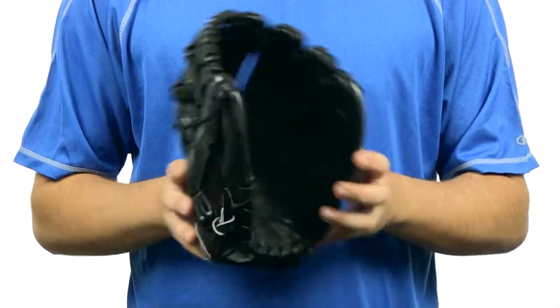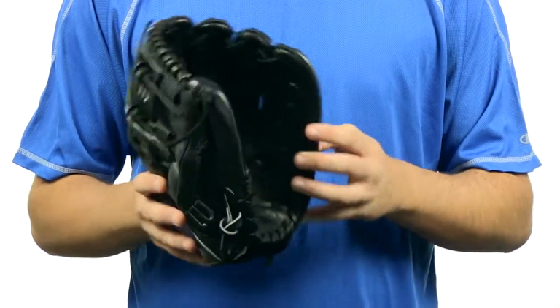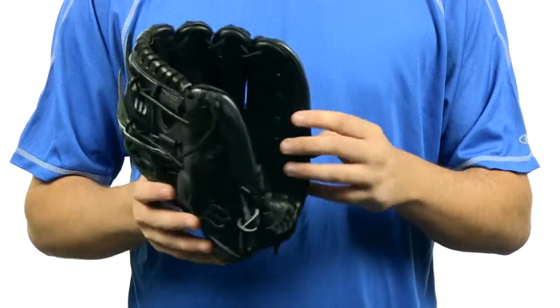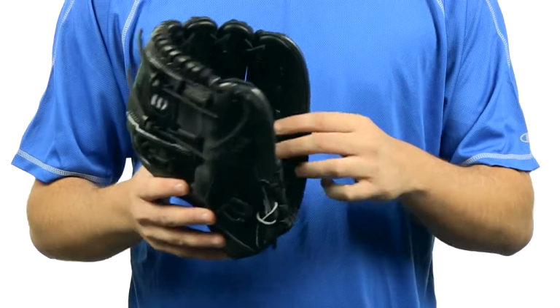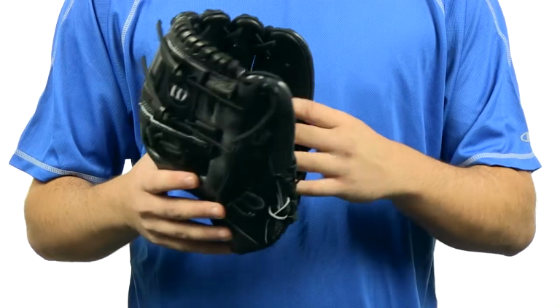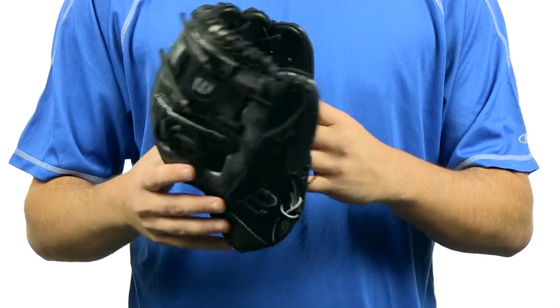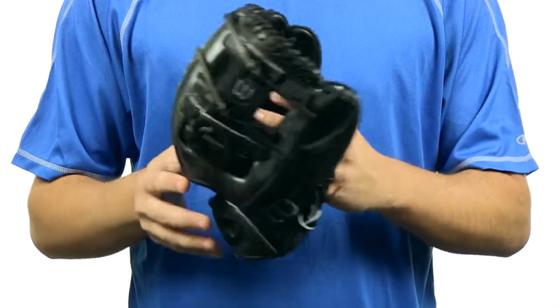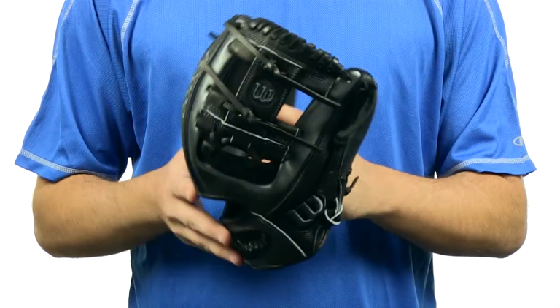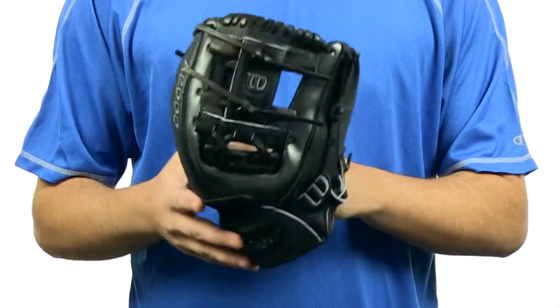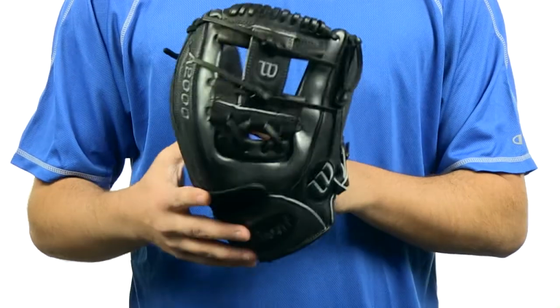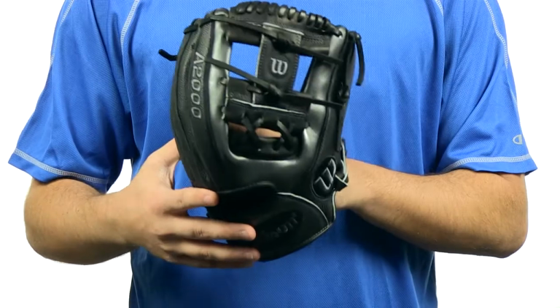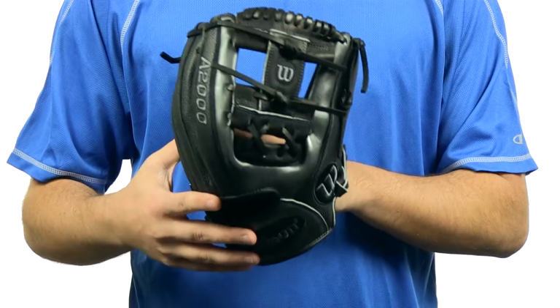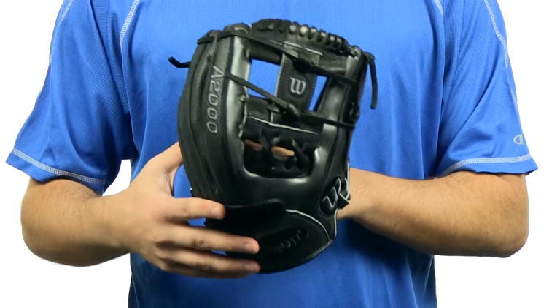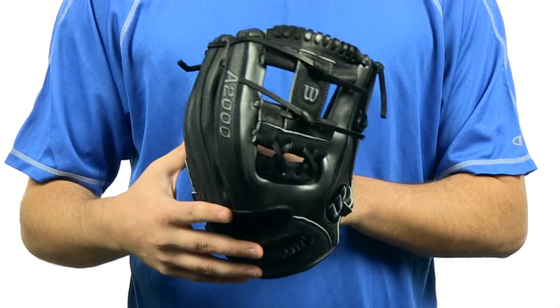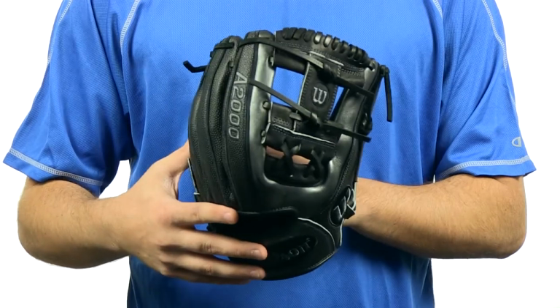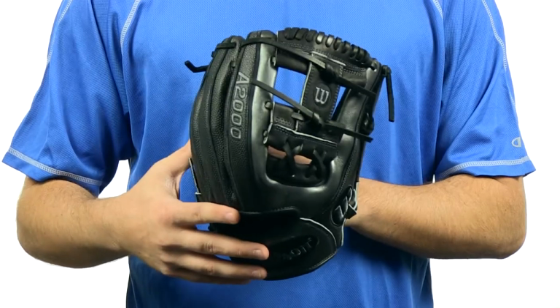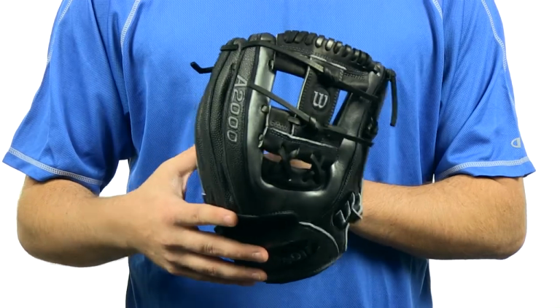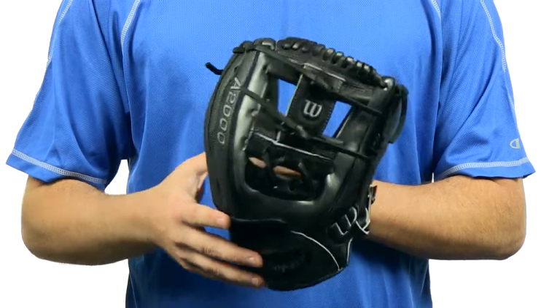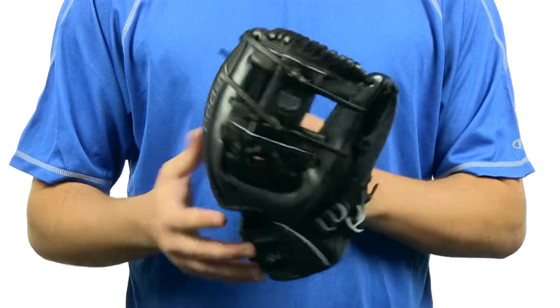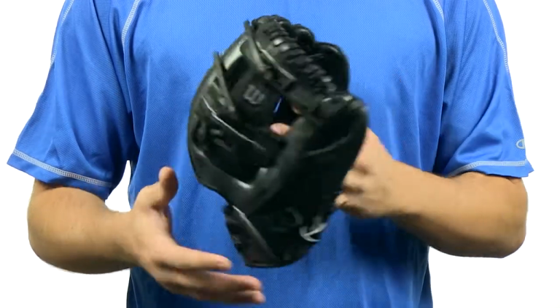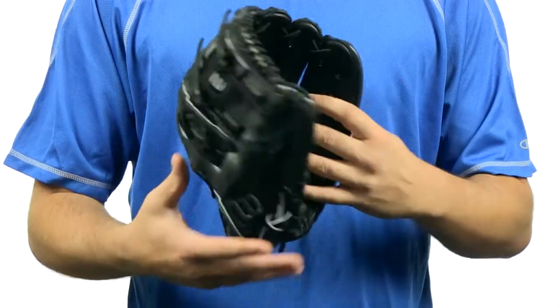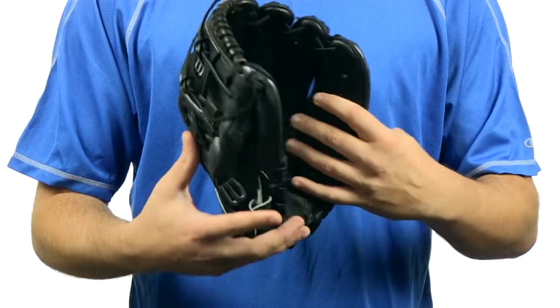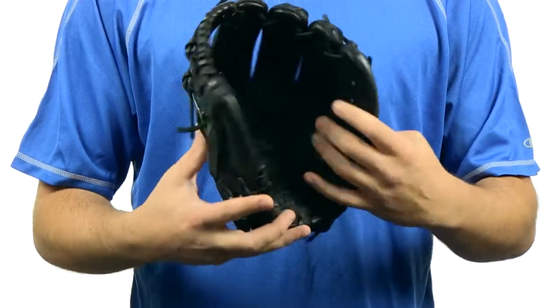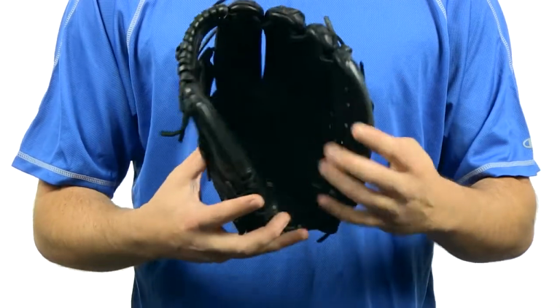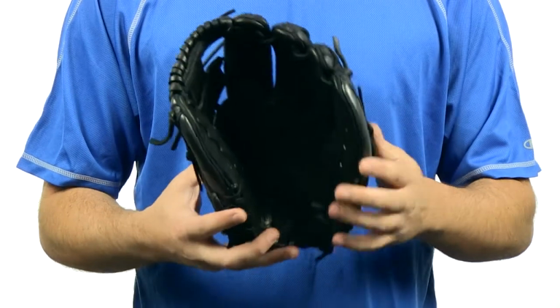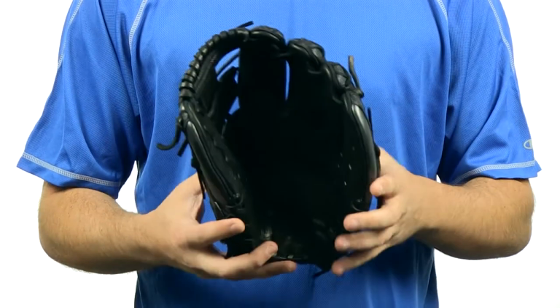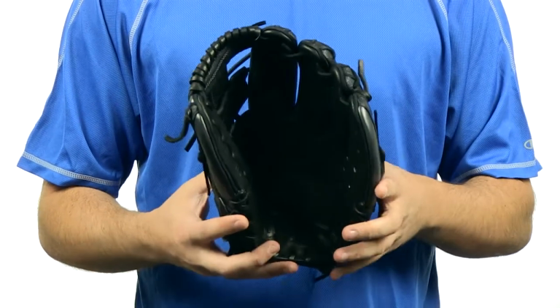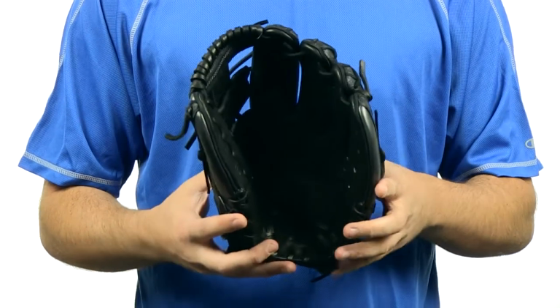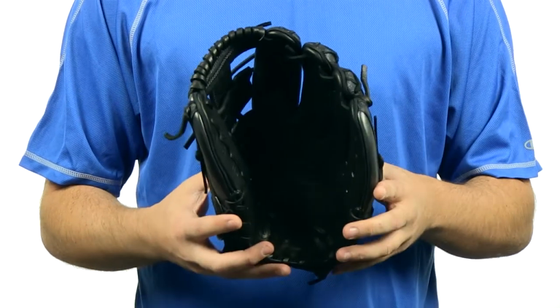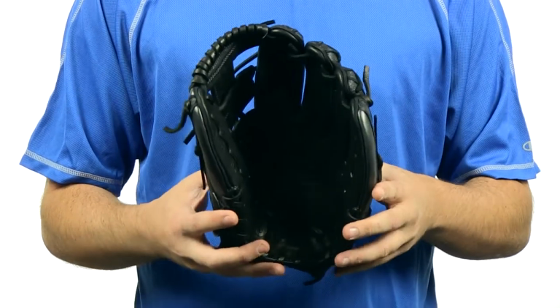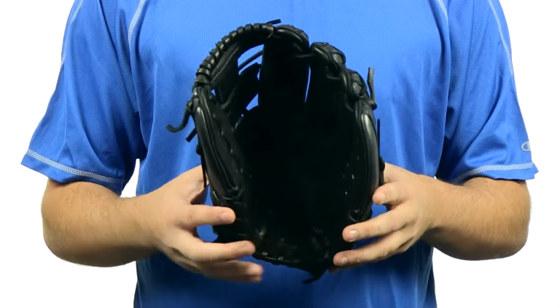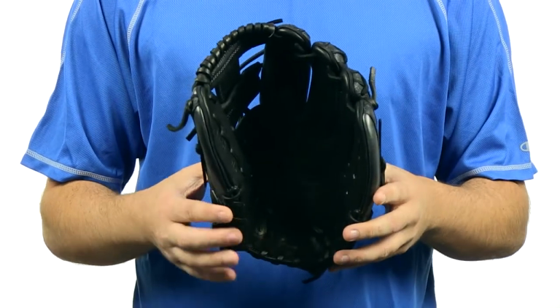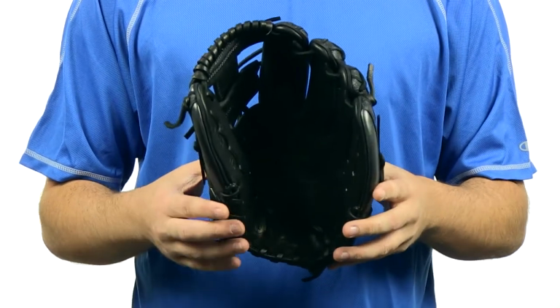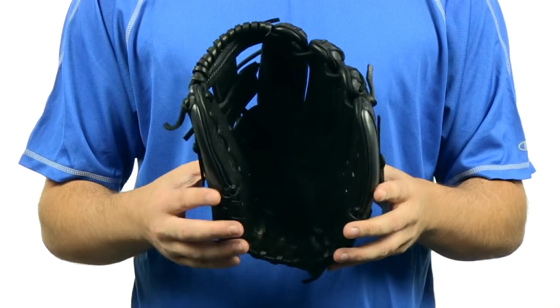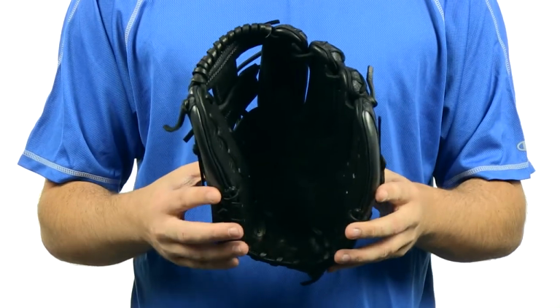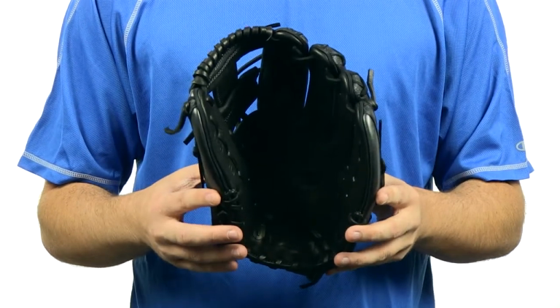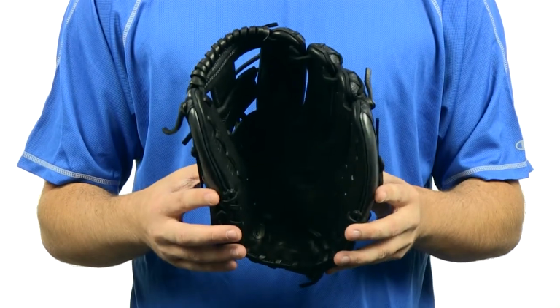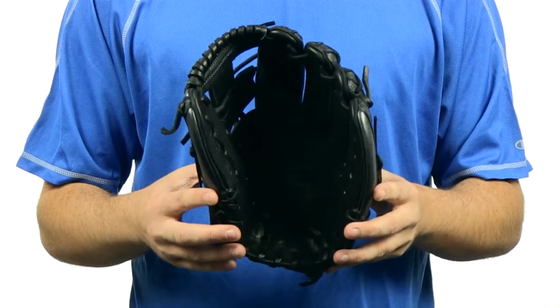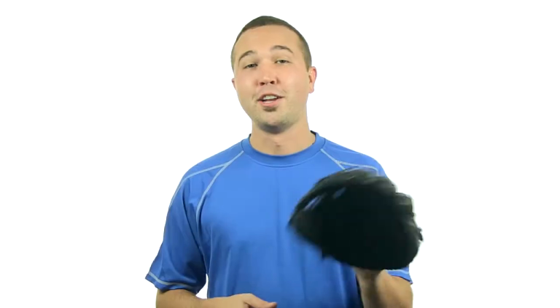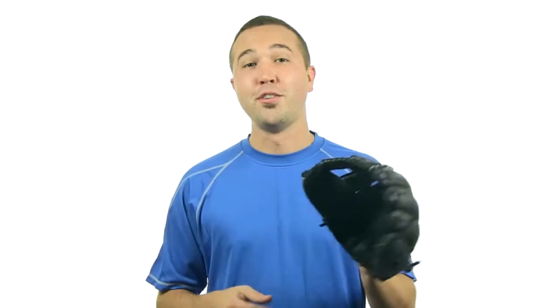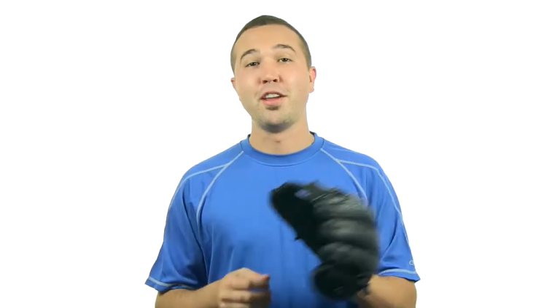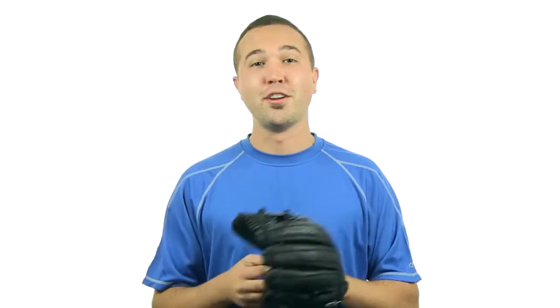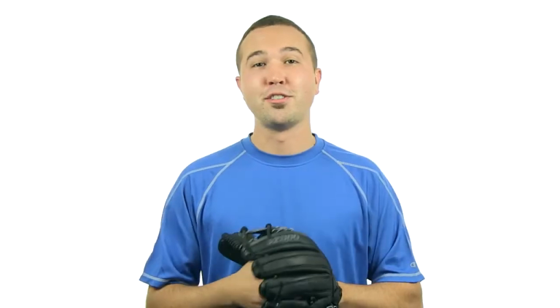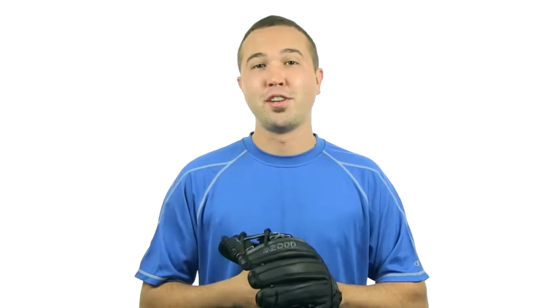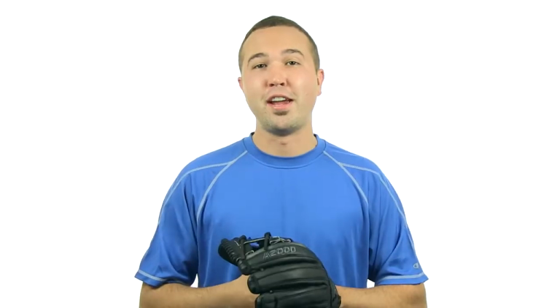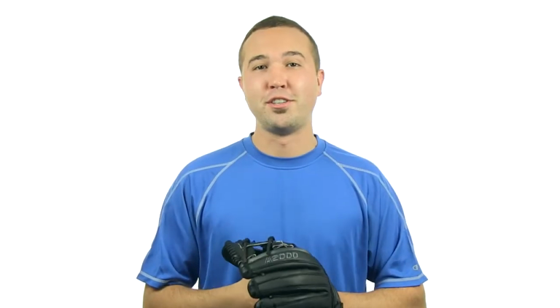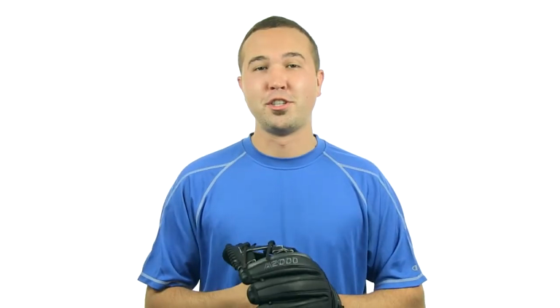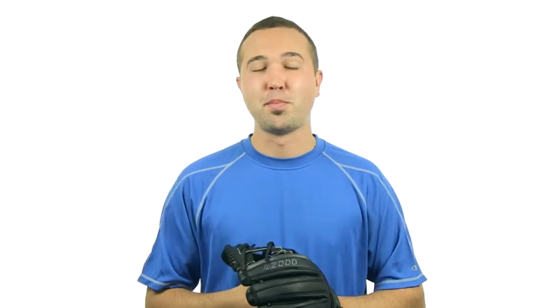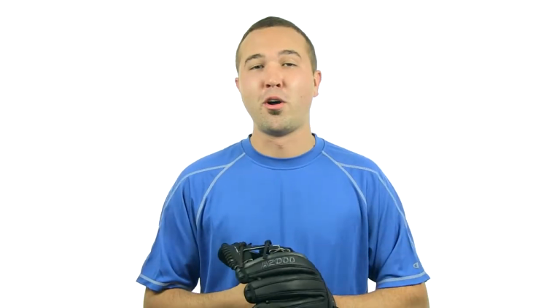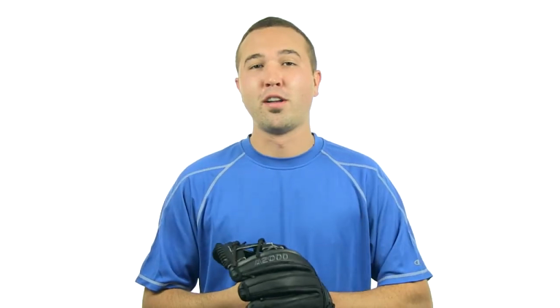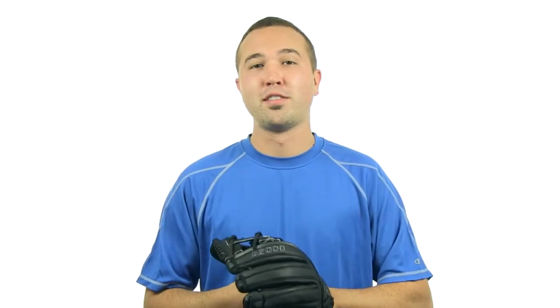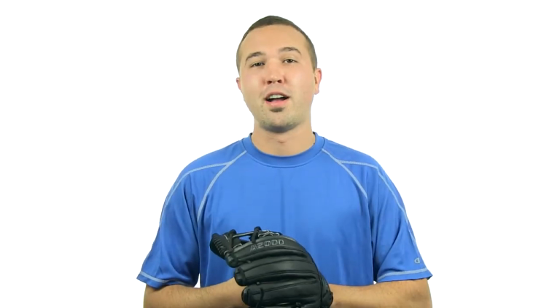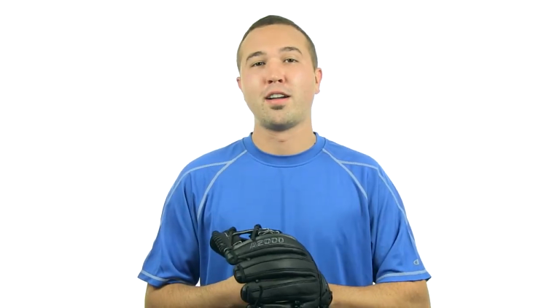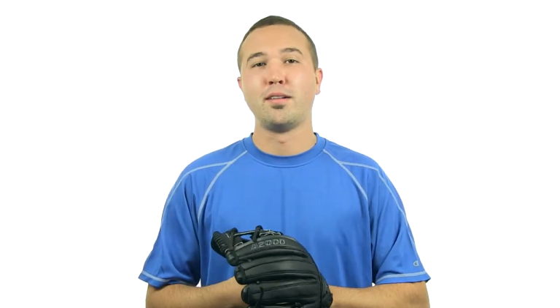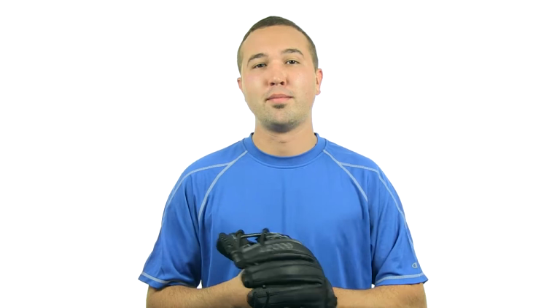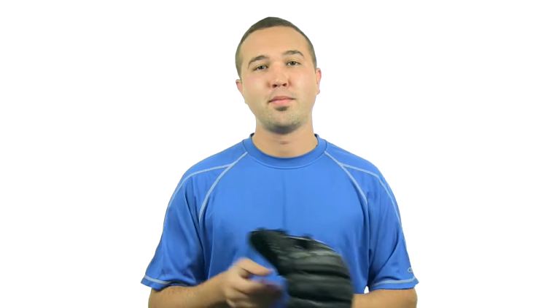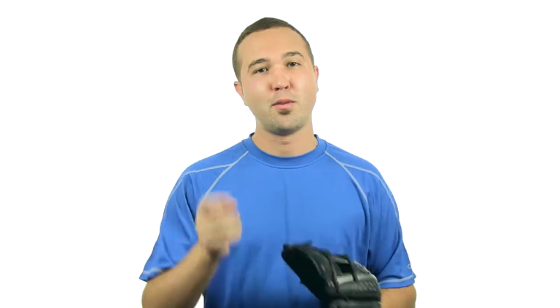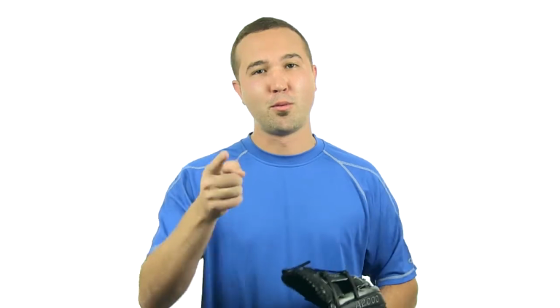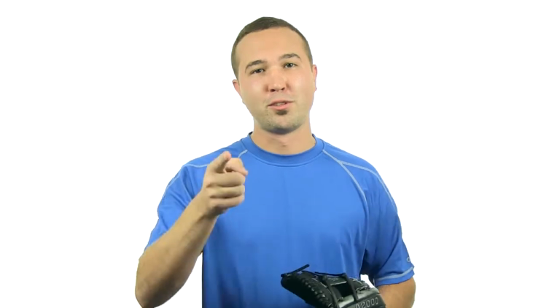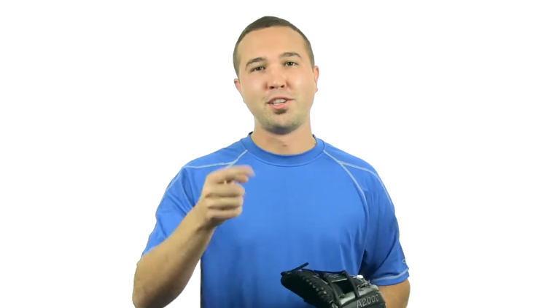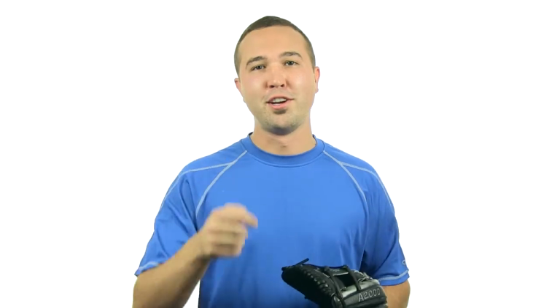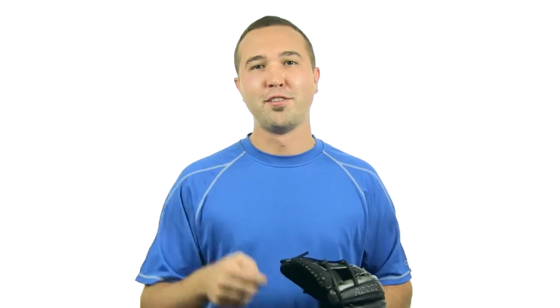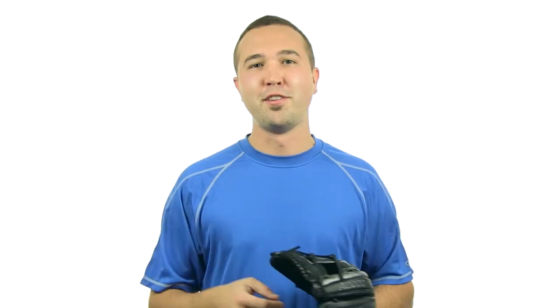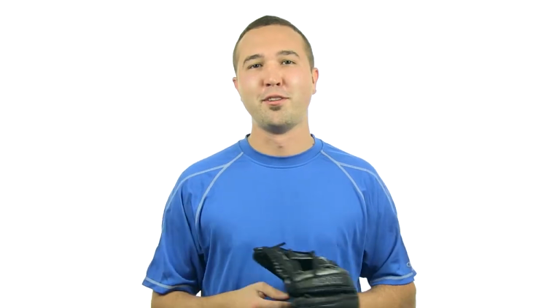This glove's got free shipping and of course a 108-day money back guarantee. You can get yours today at JustBallGloves.com. We'll see you on the field.